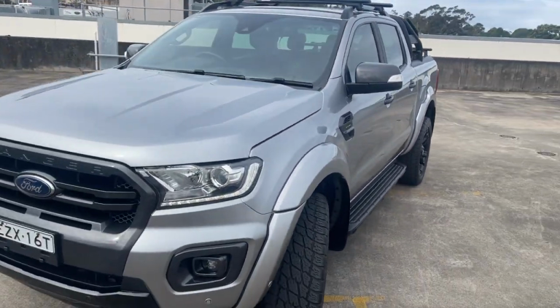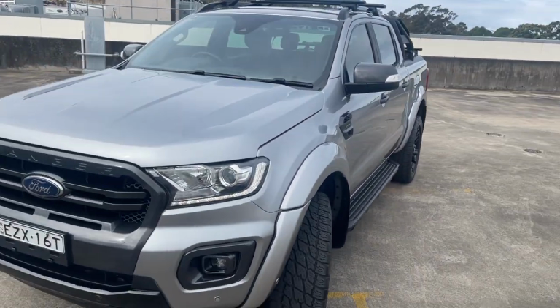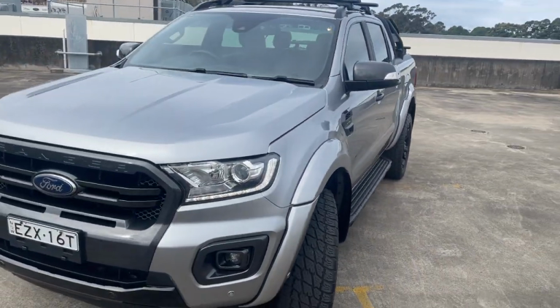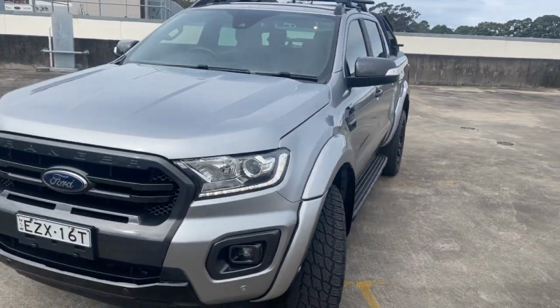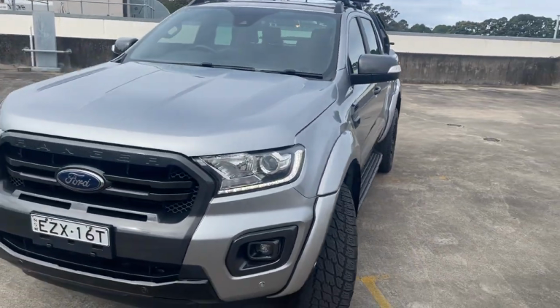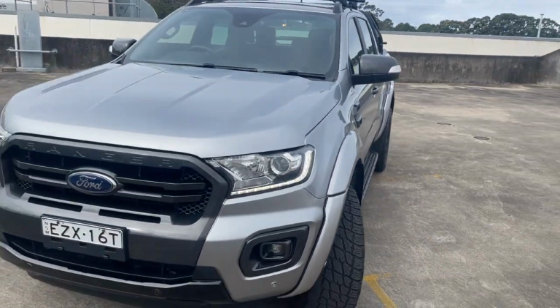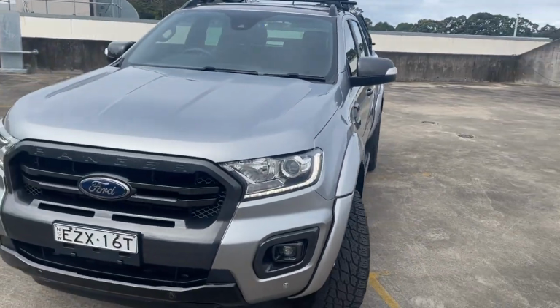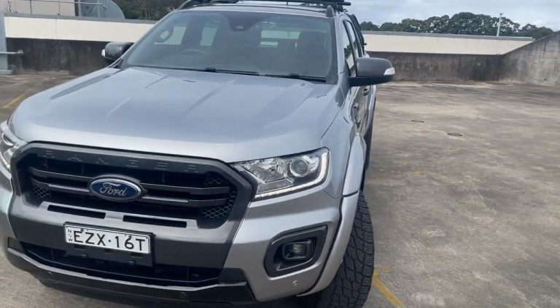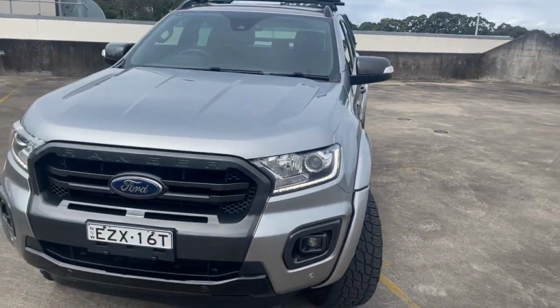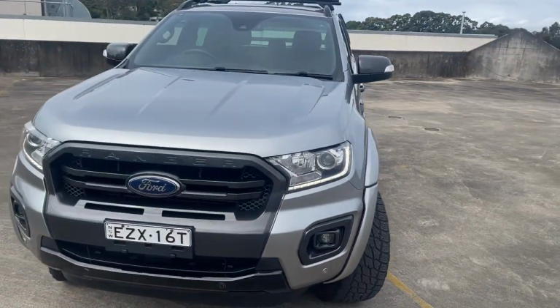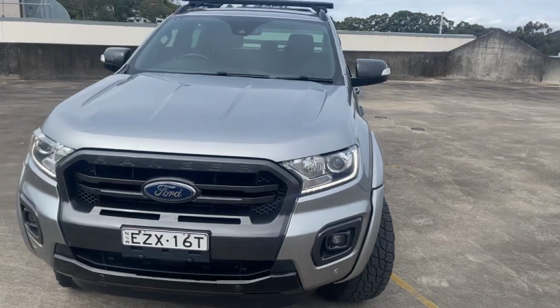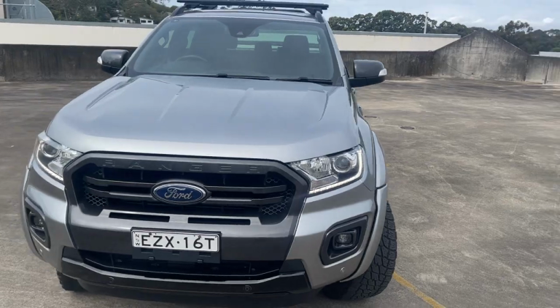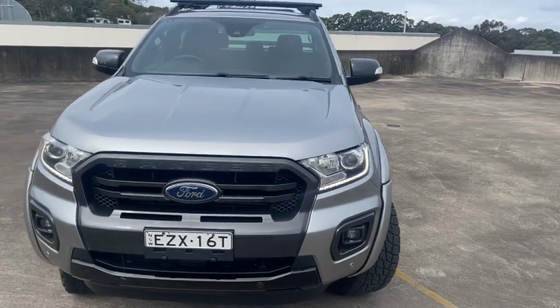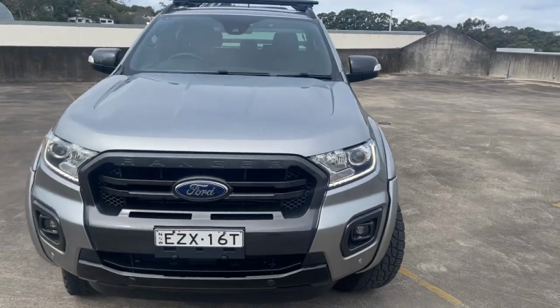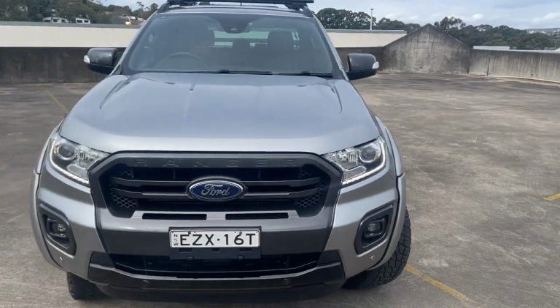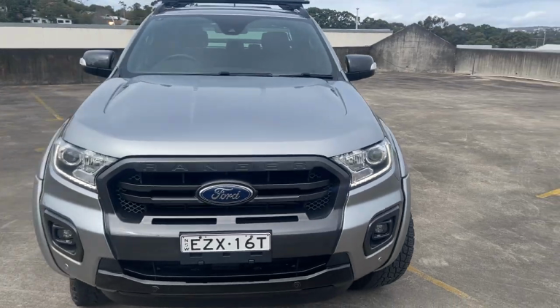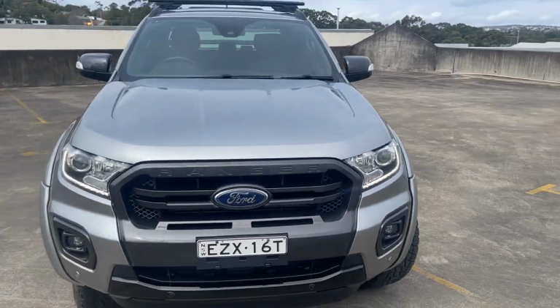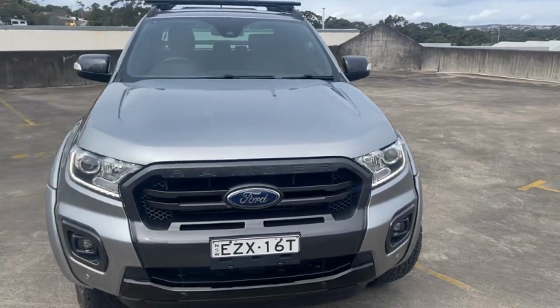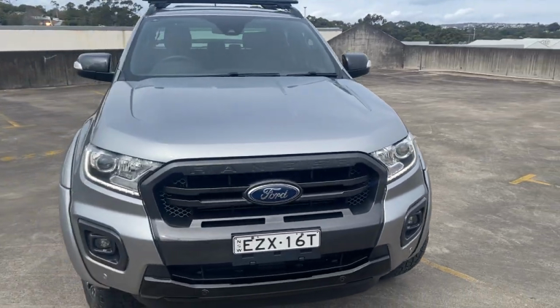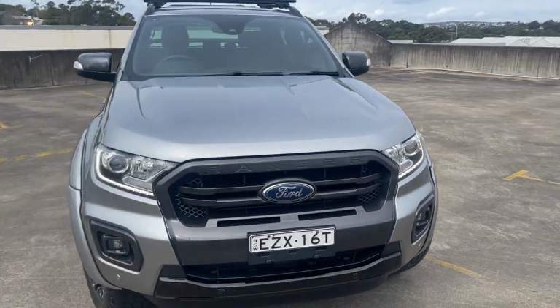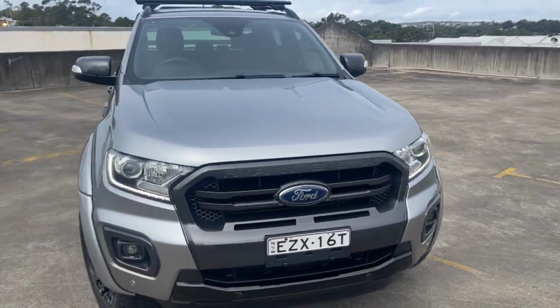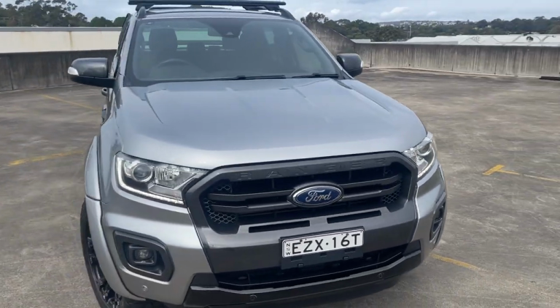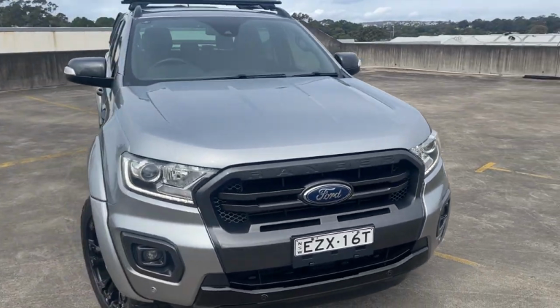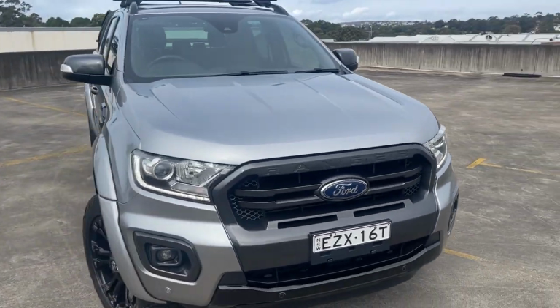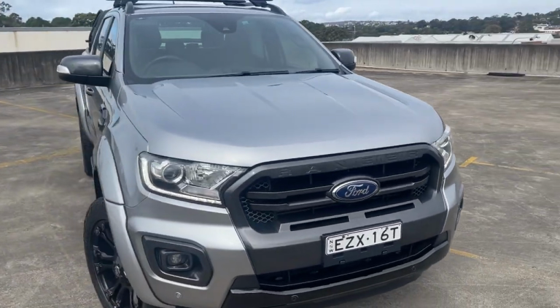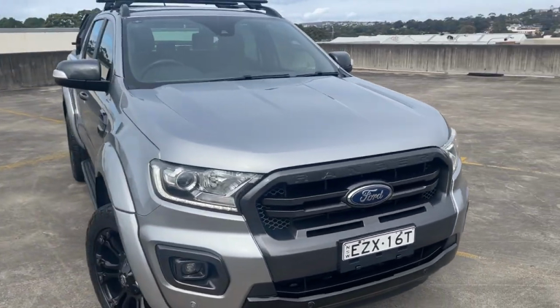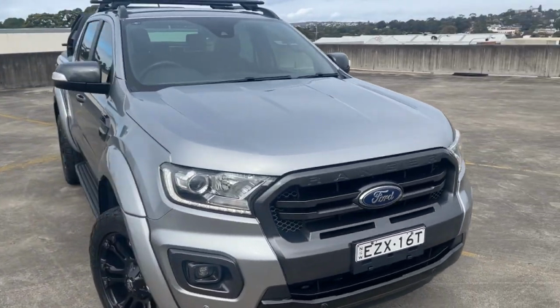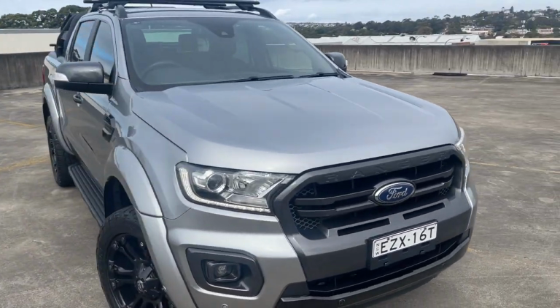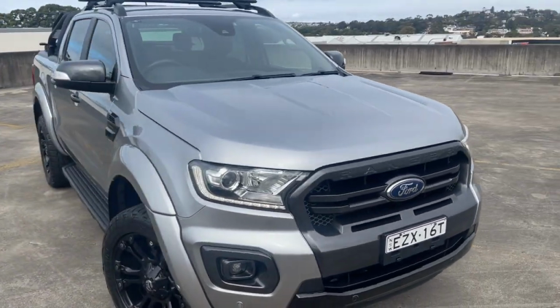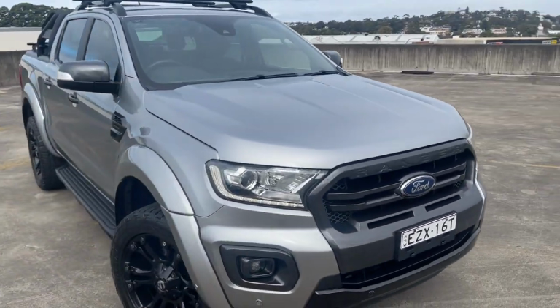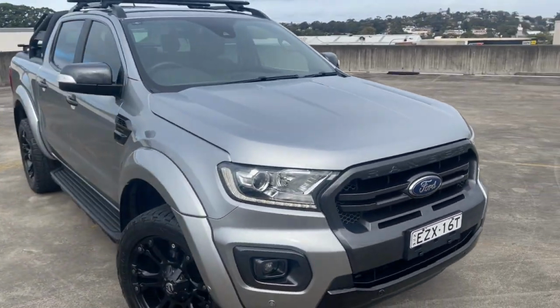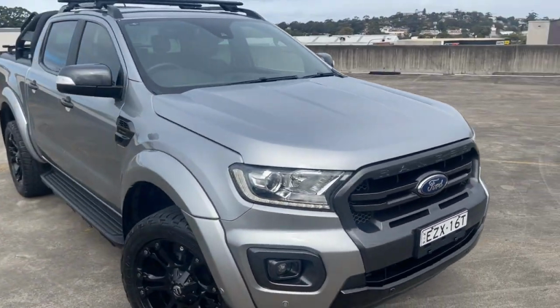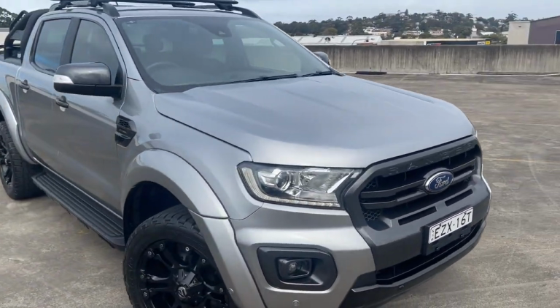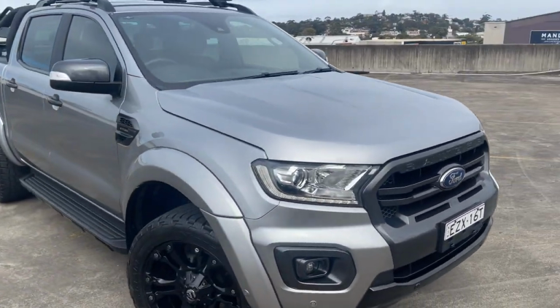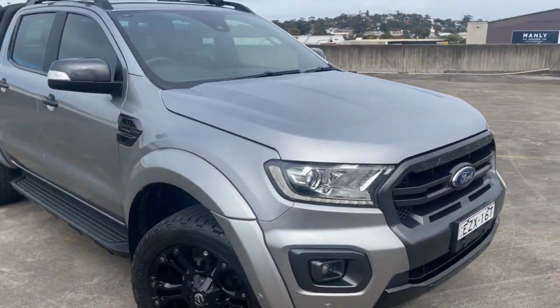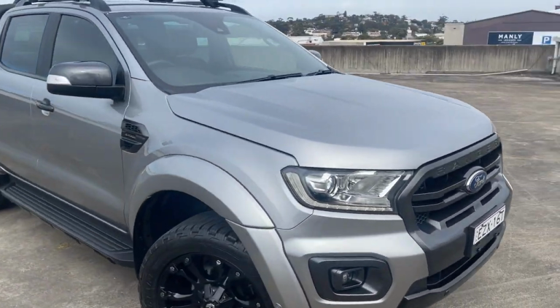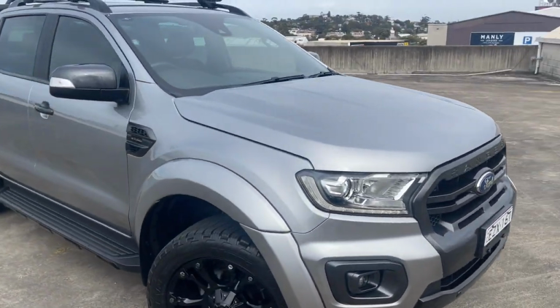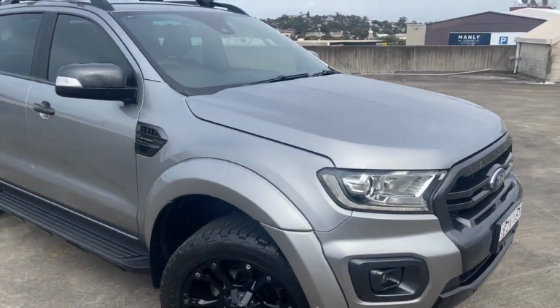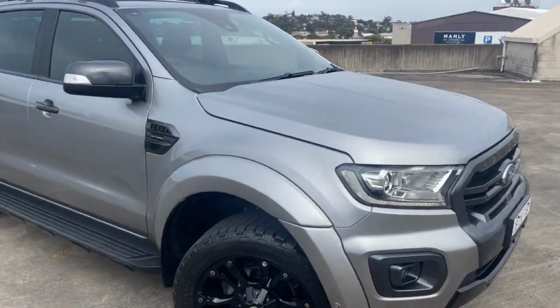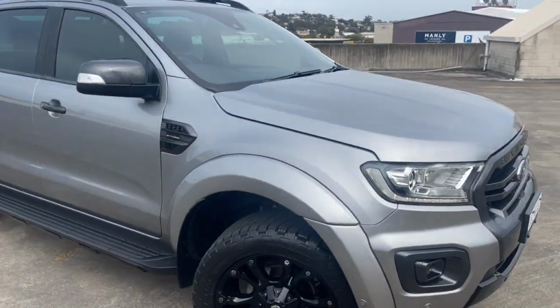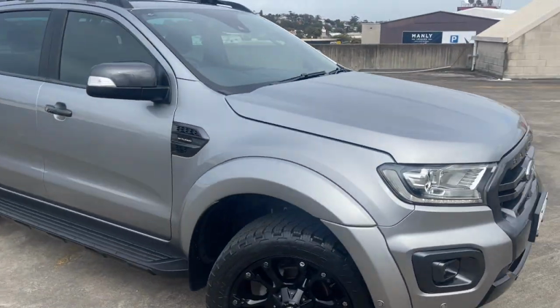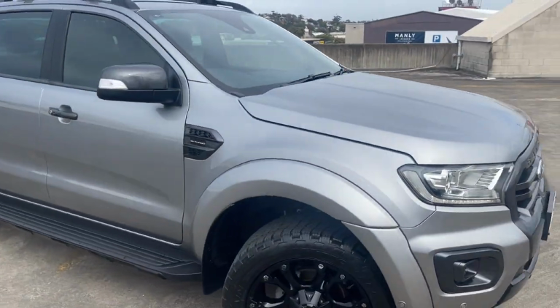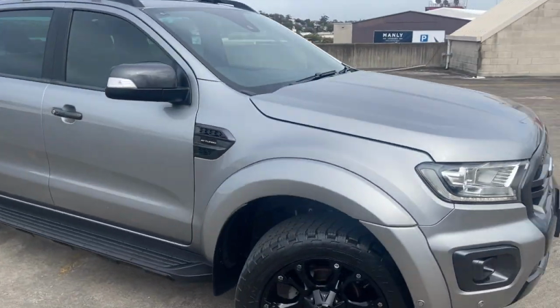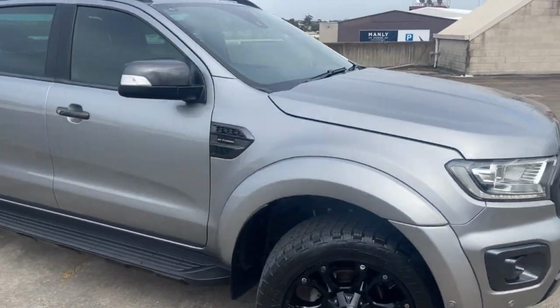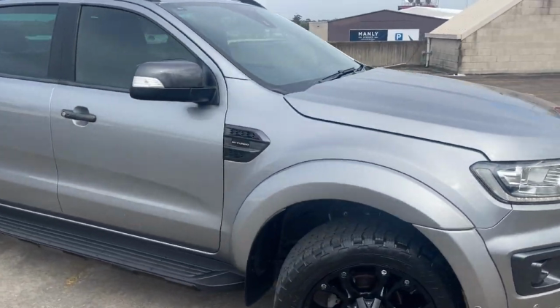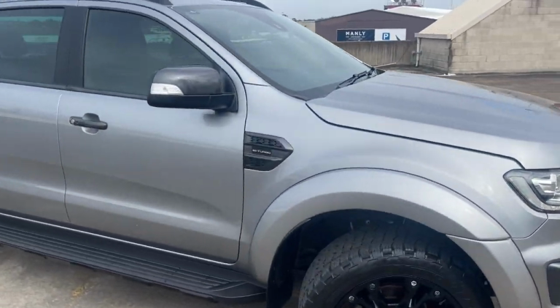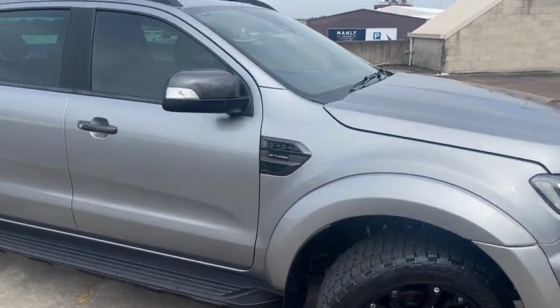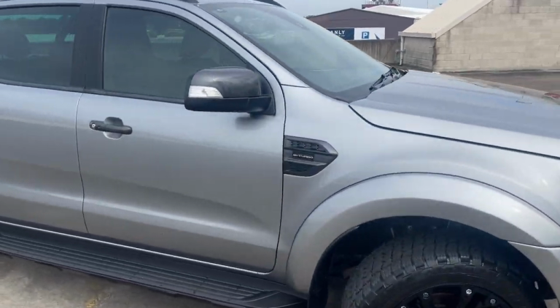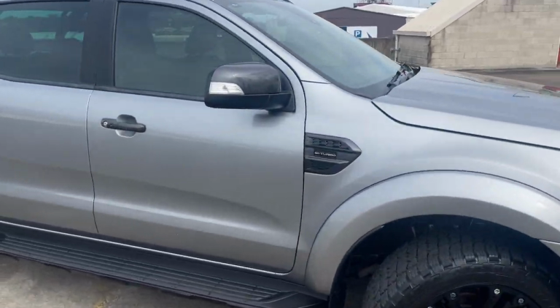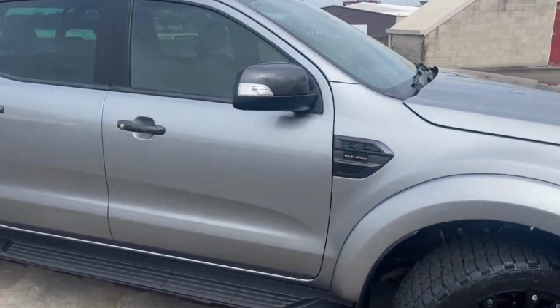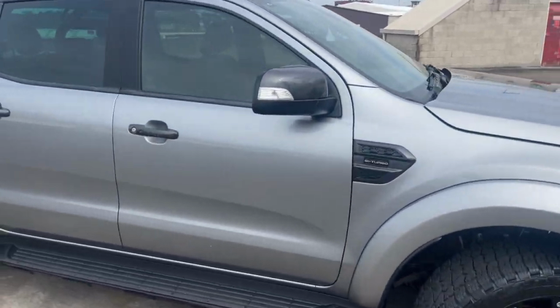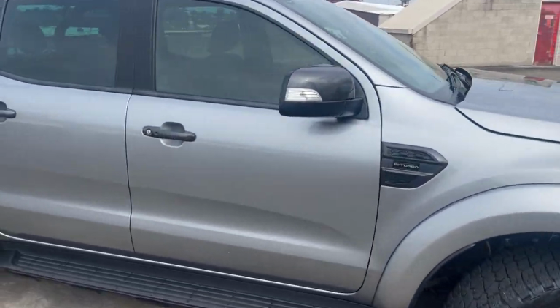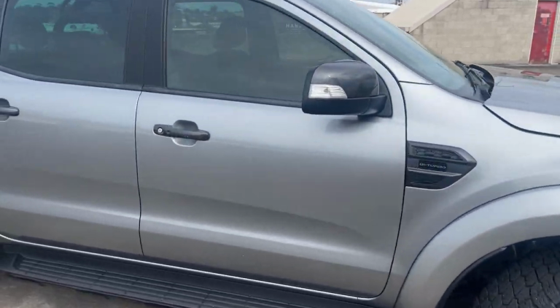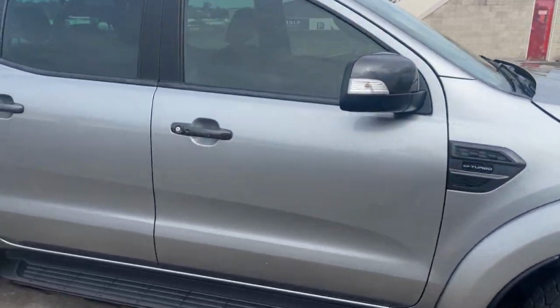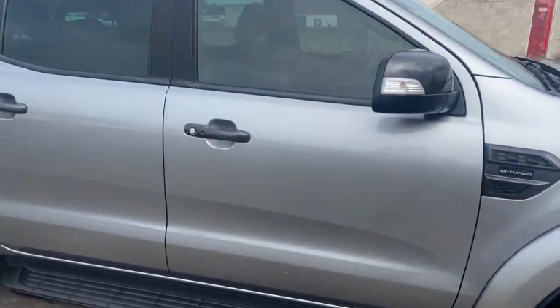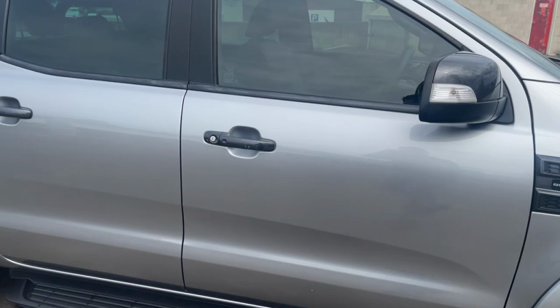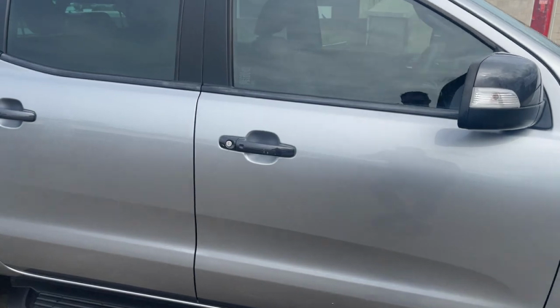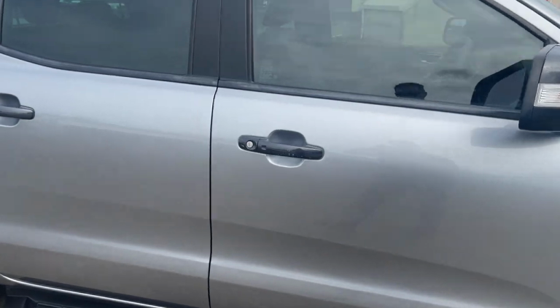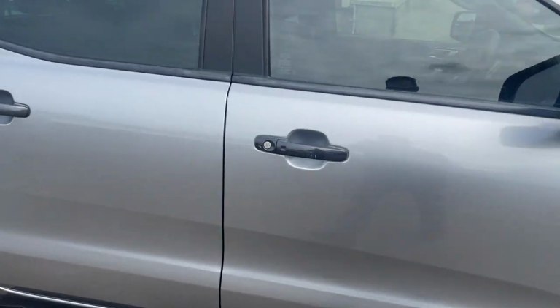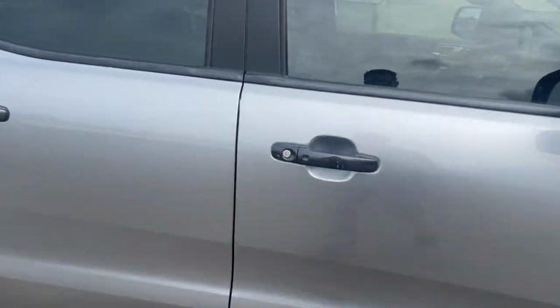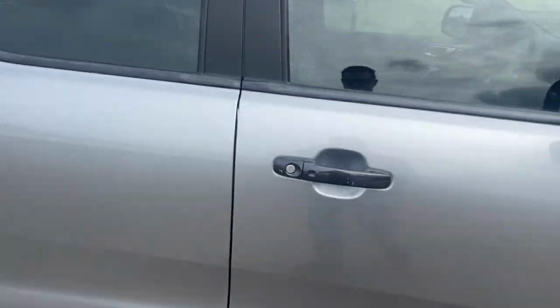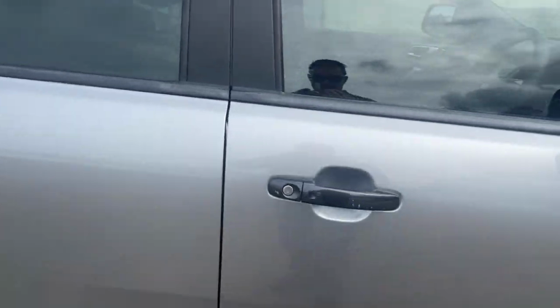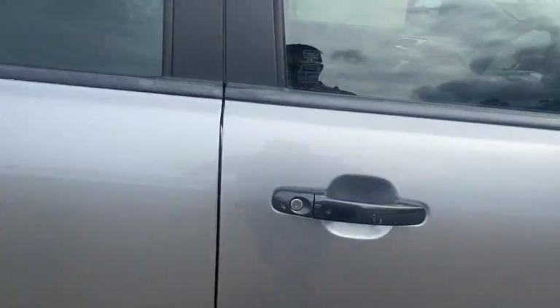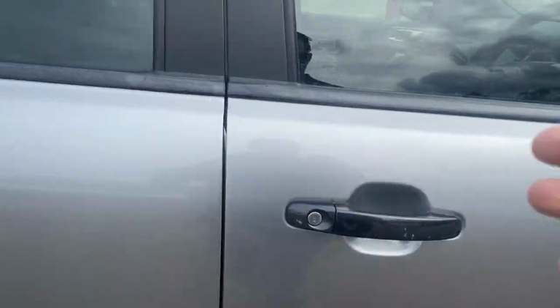Front and rear parking sensors, just presents in excellent condition all around. We'll take a look at the interior.